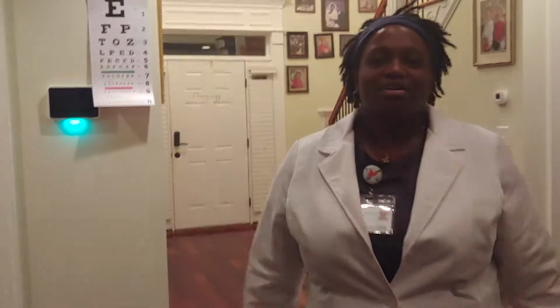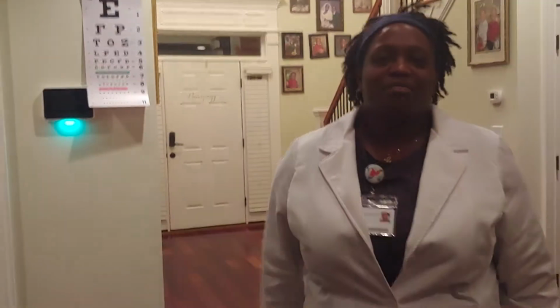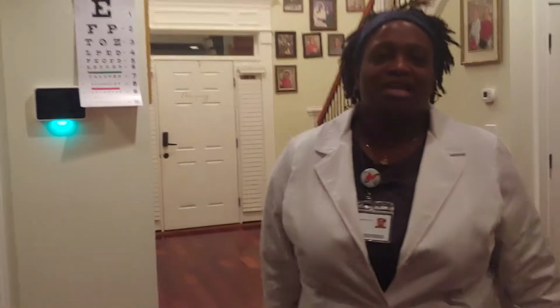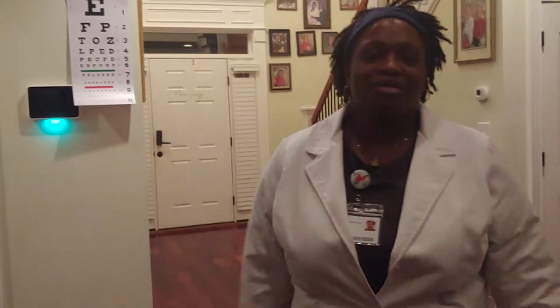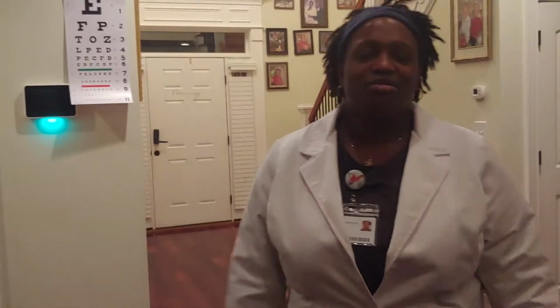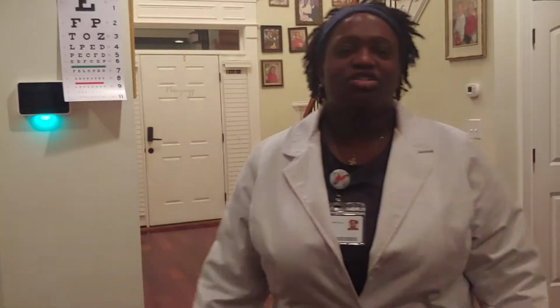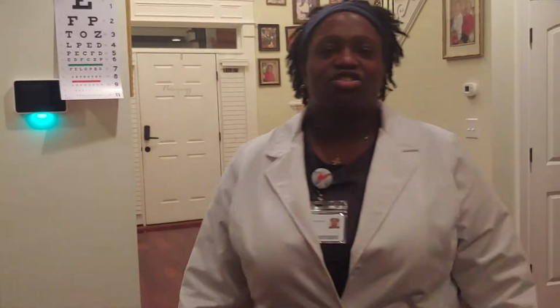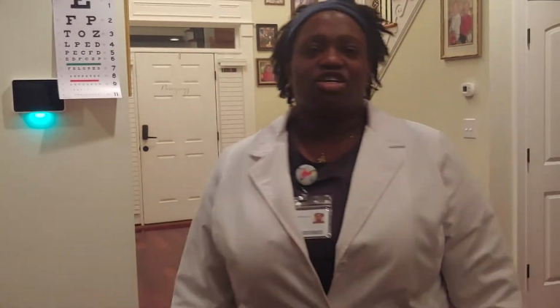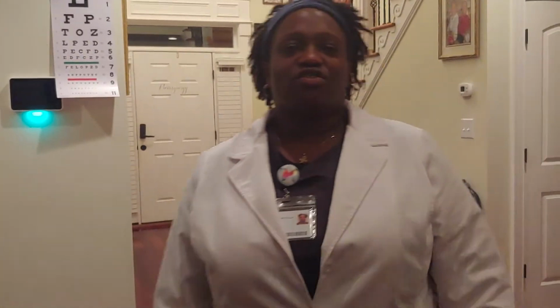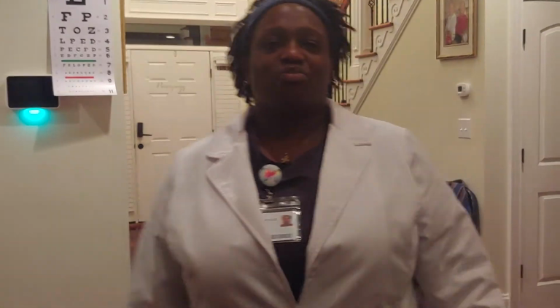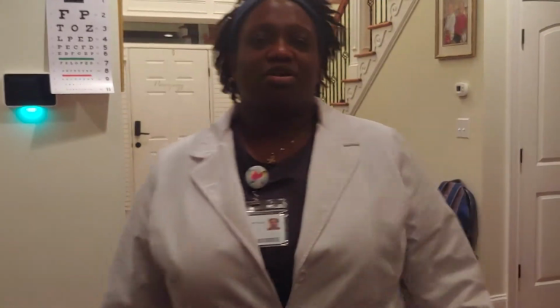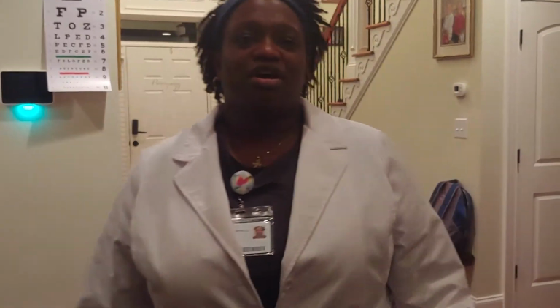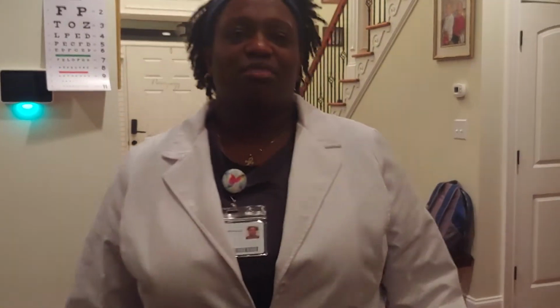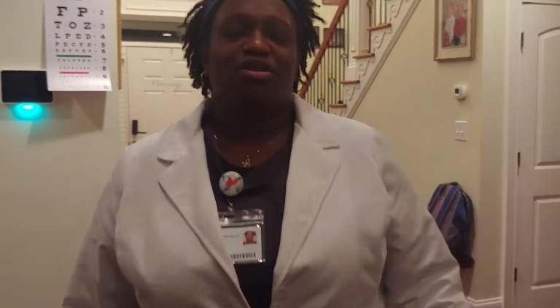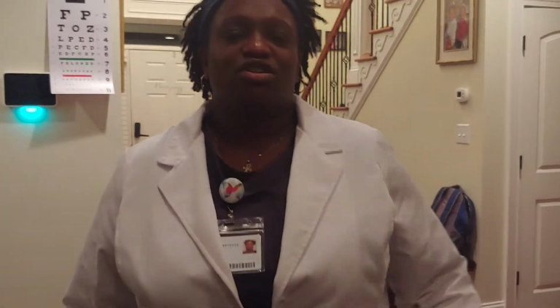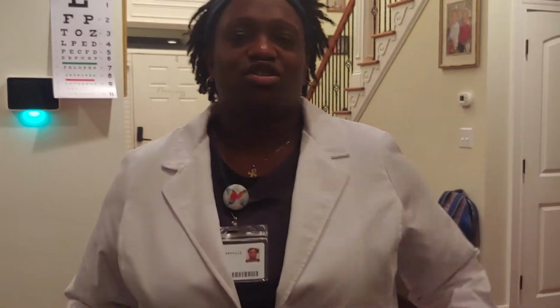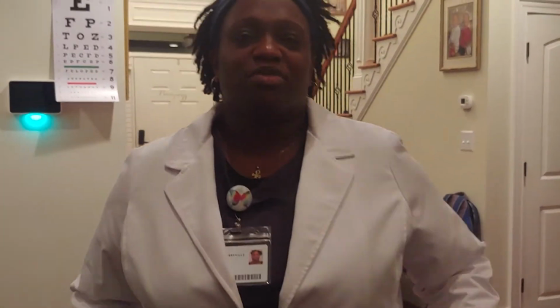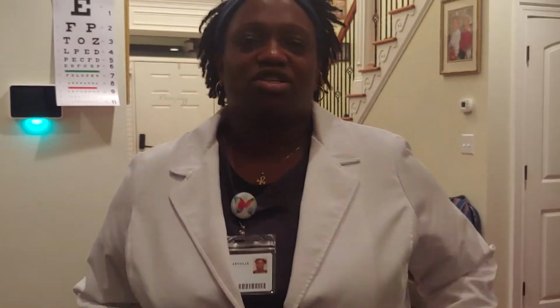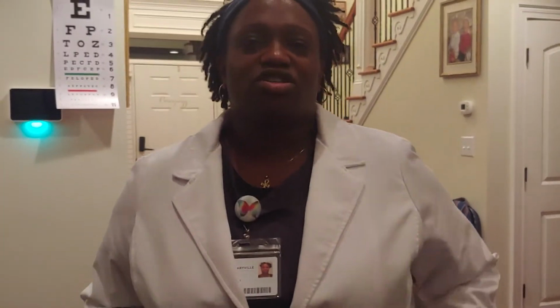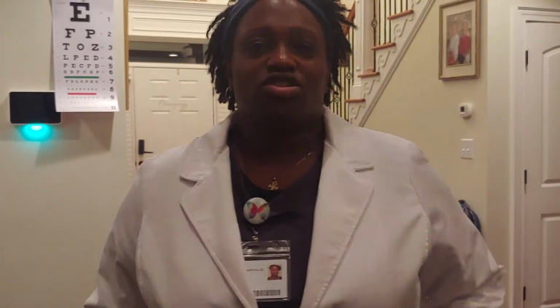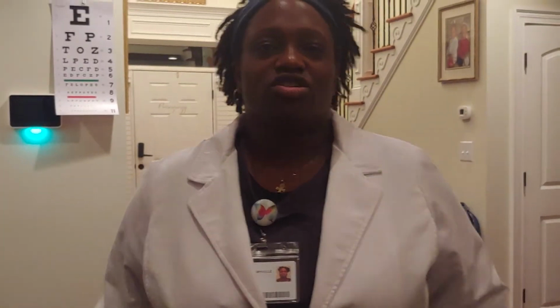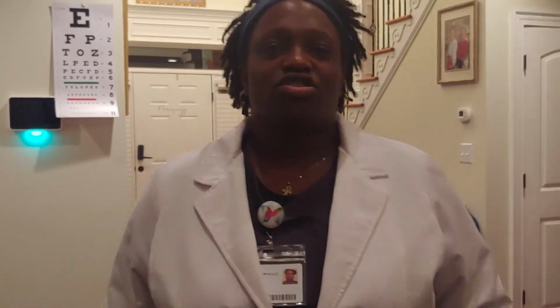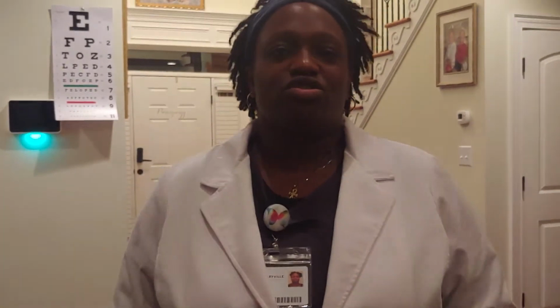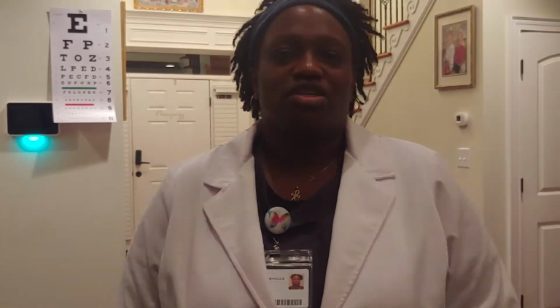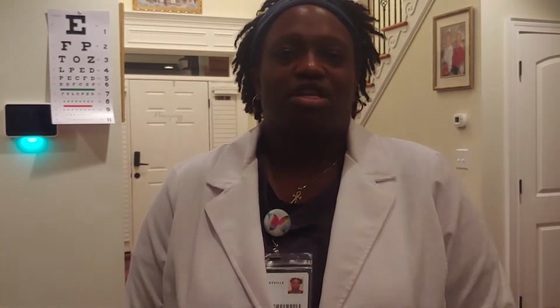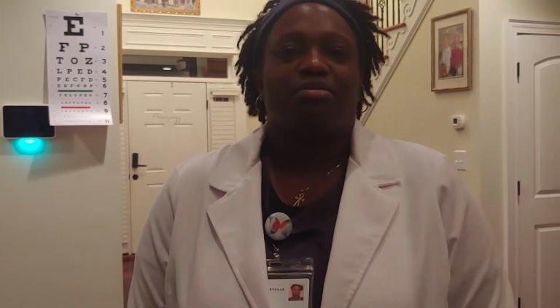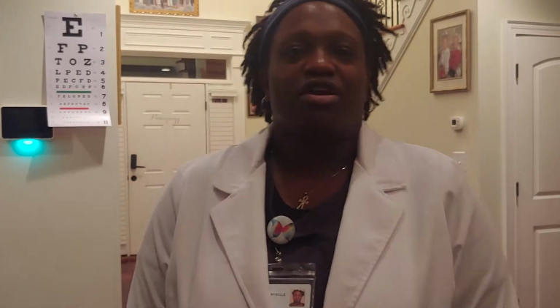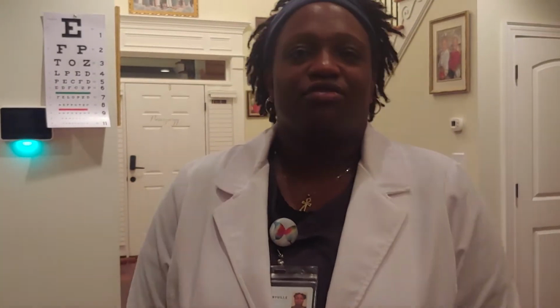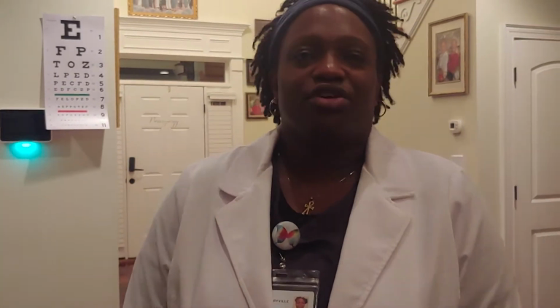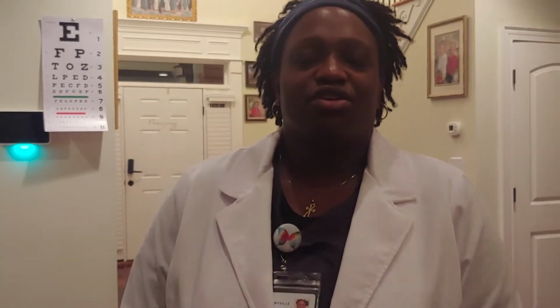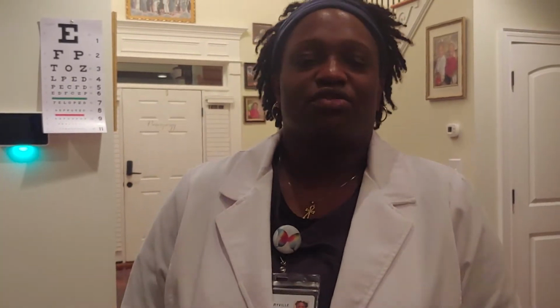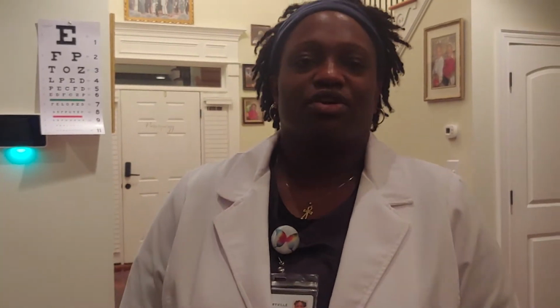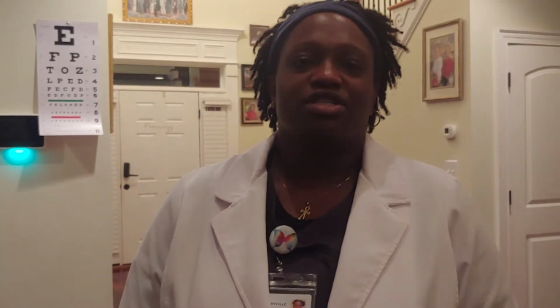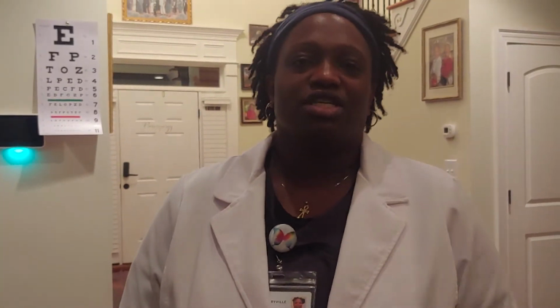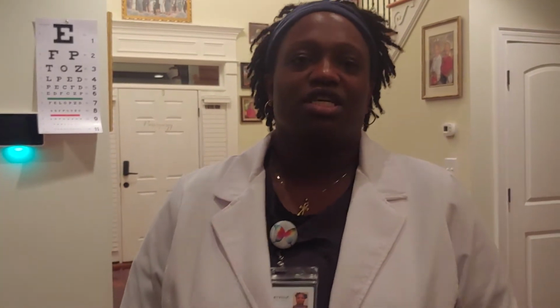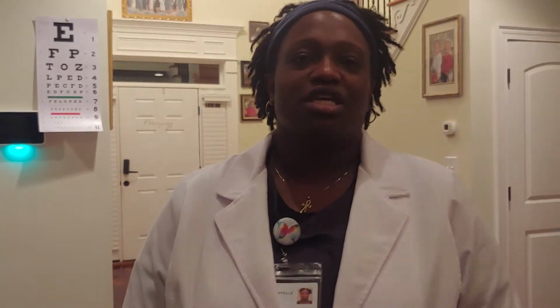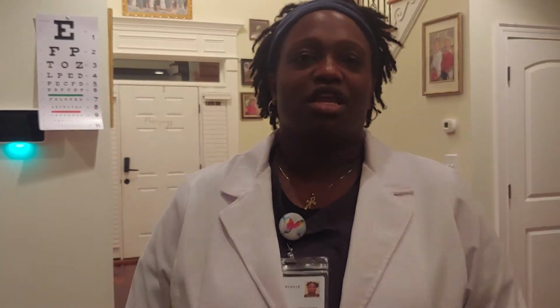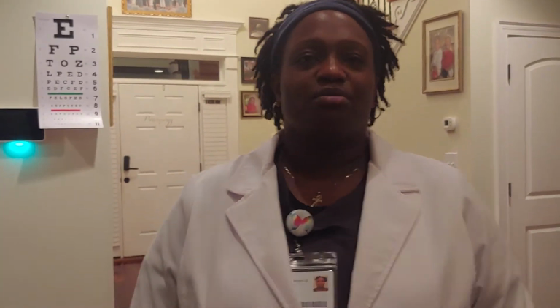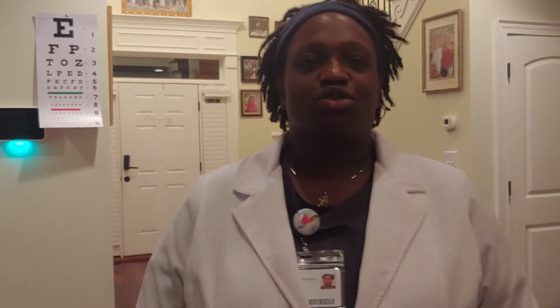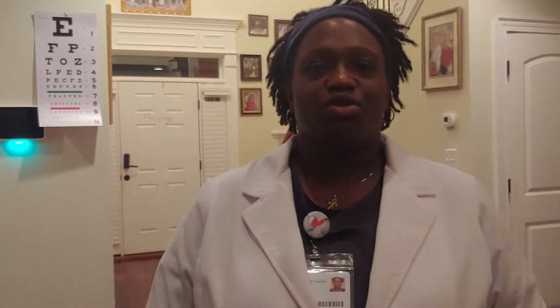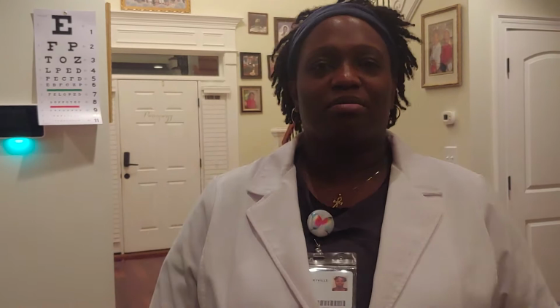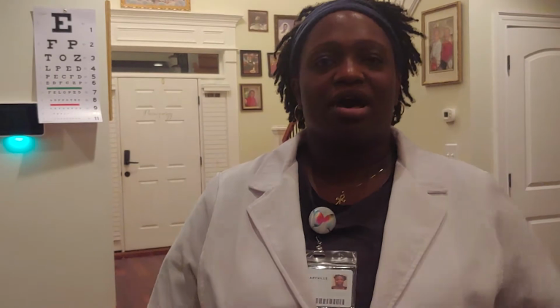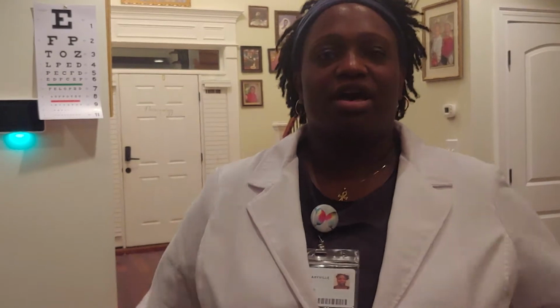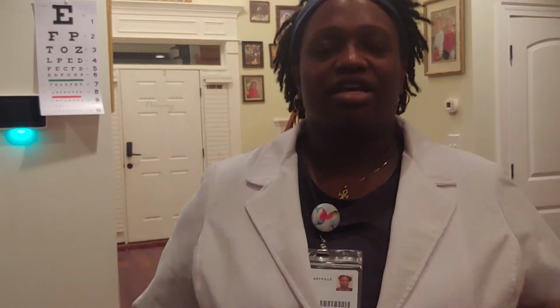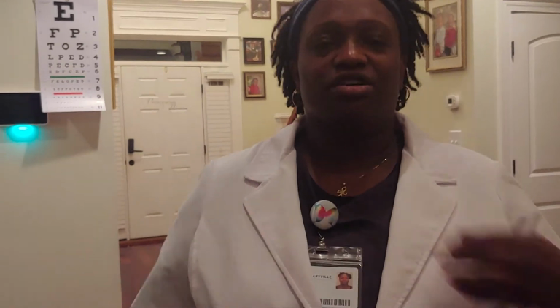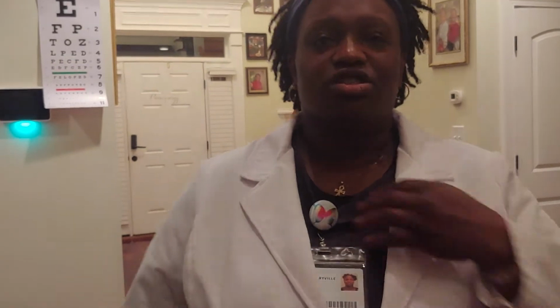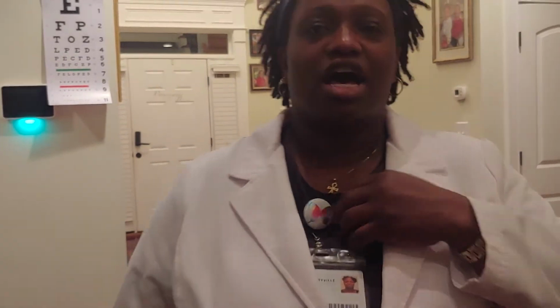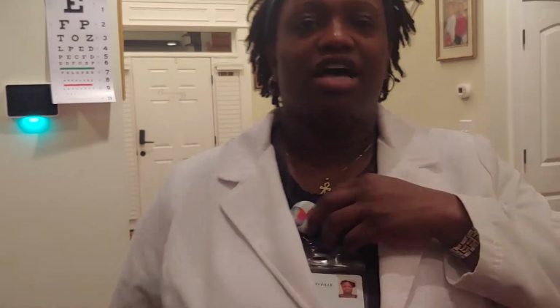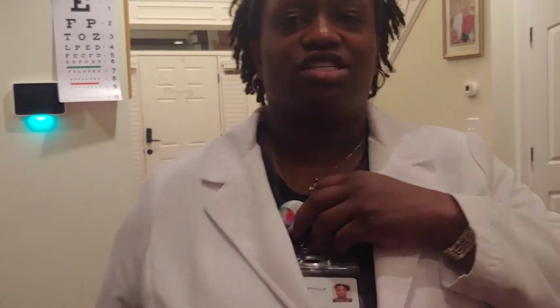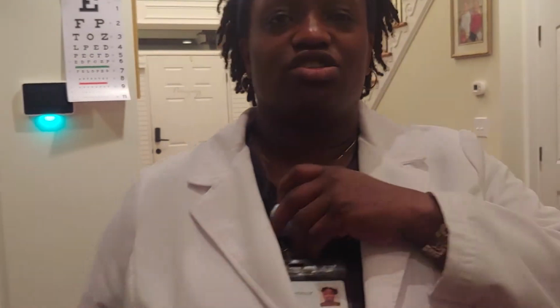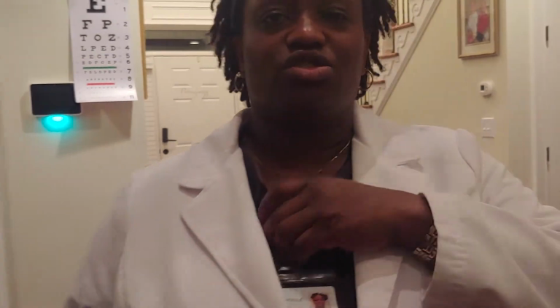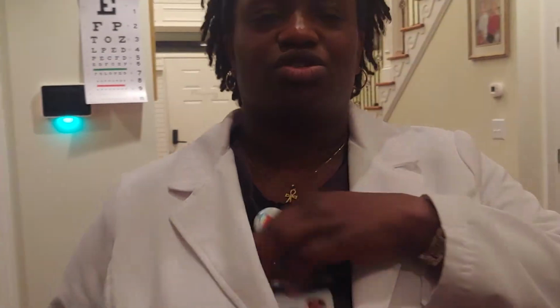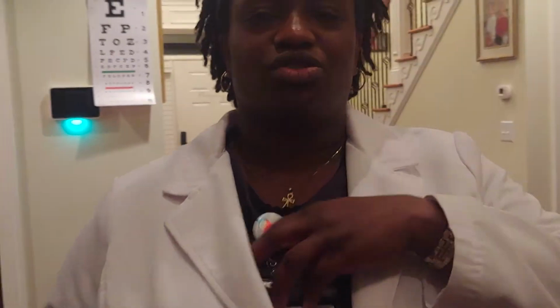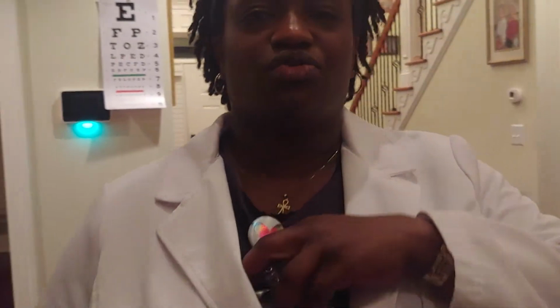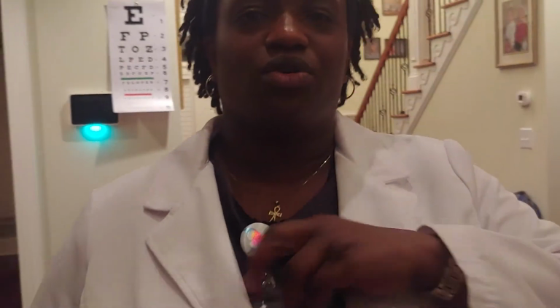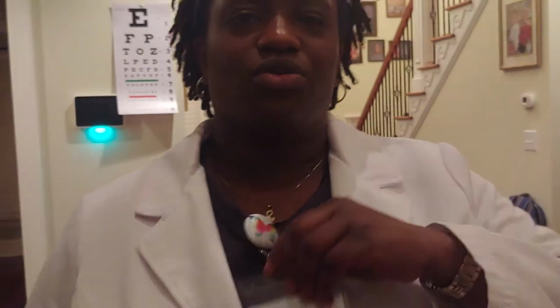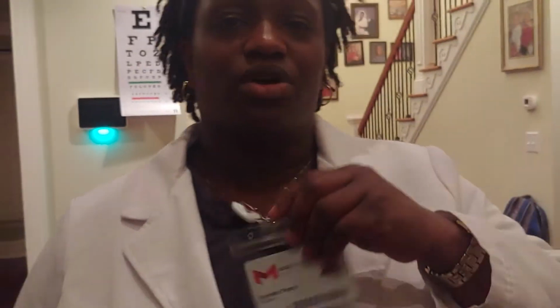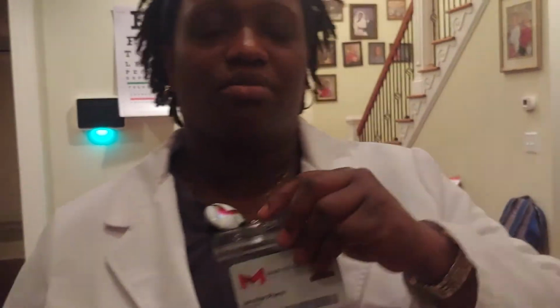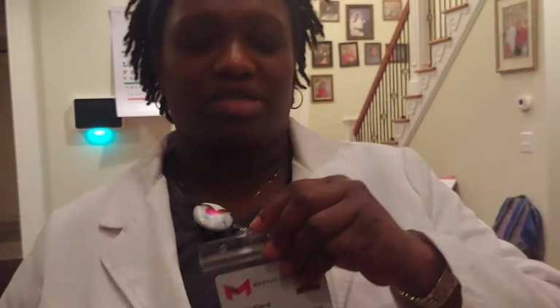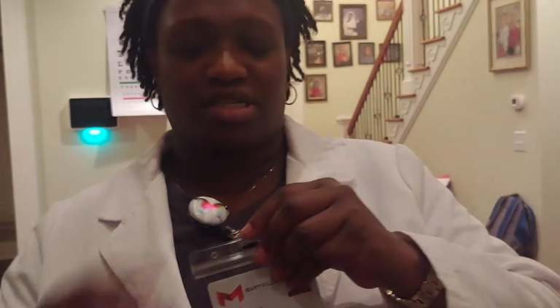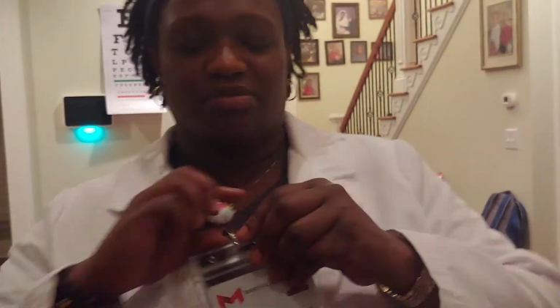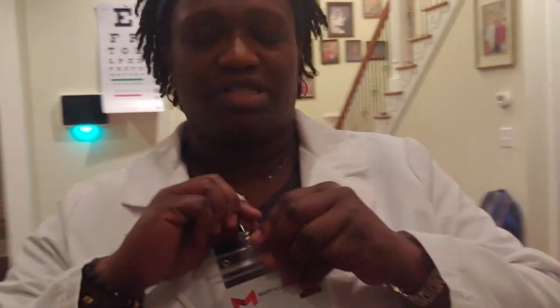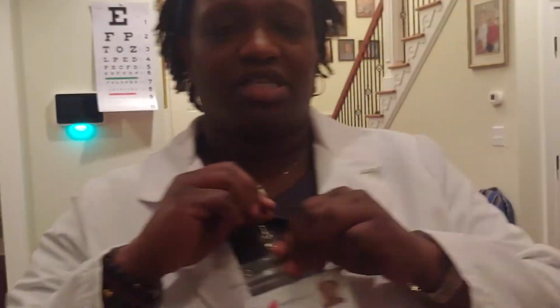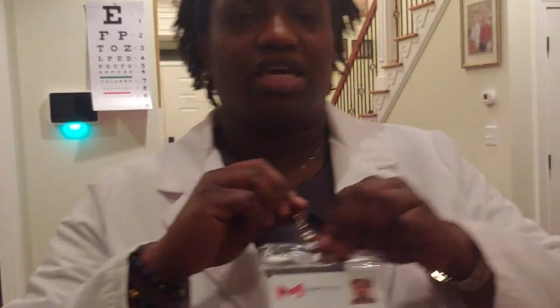My name is Jennifer Pierre. I'm a nurse practitioner student at Maryville University, and I'm doing my eyes, ears, nose, and throat assessment today.